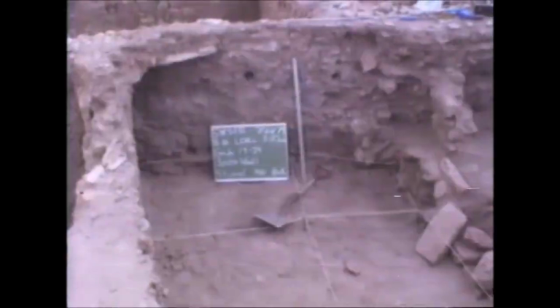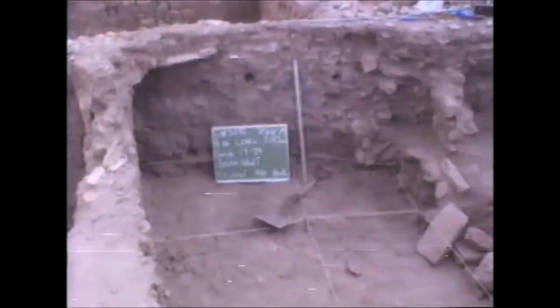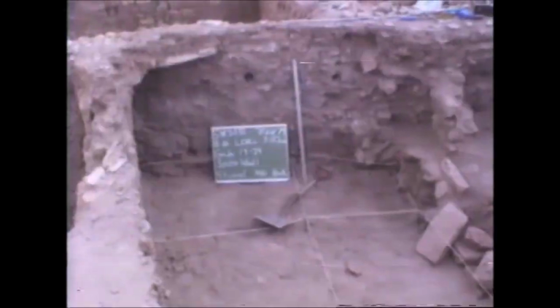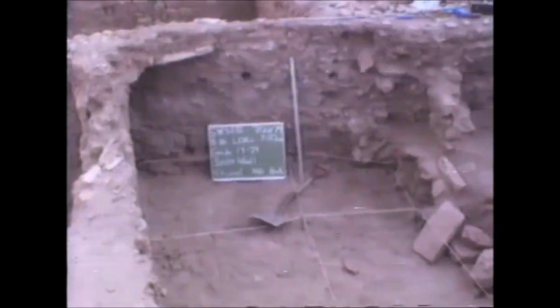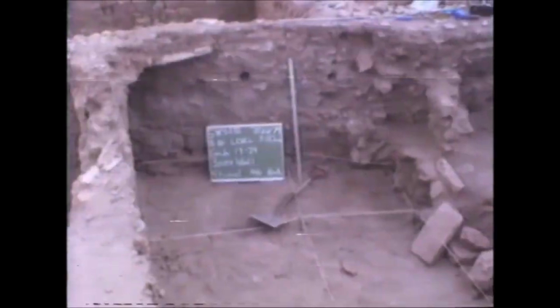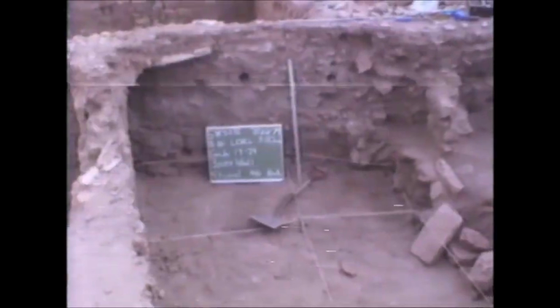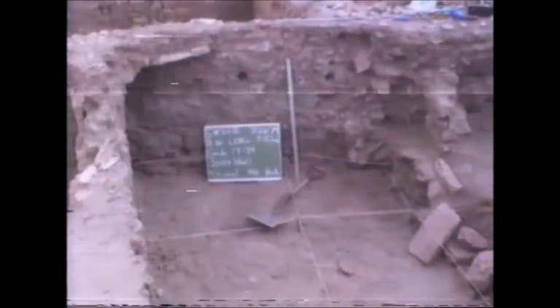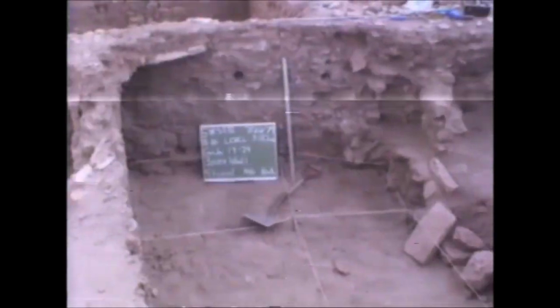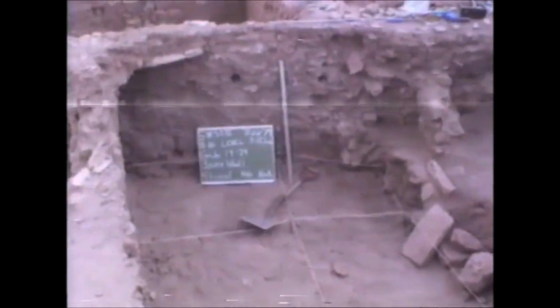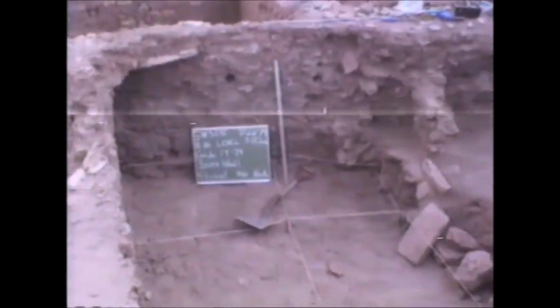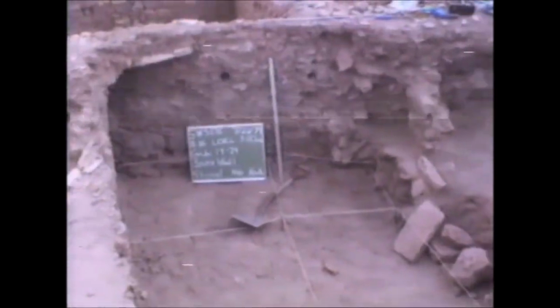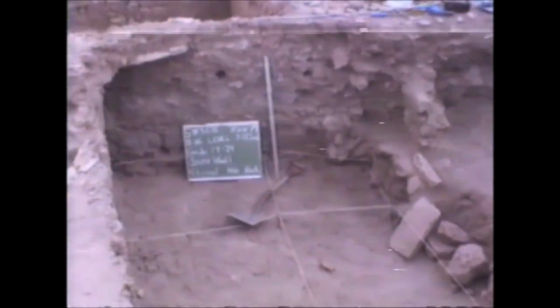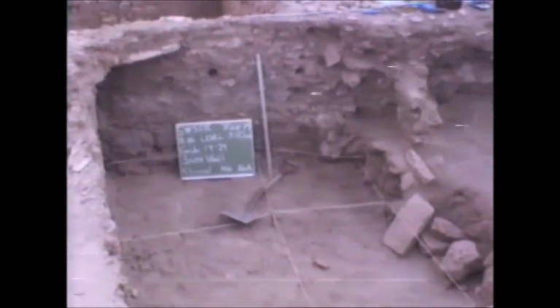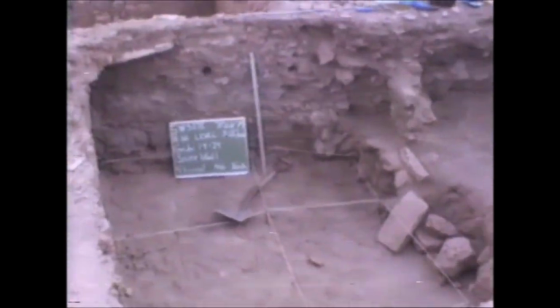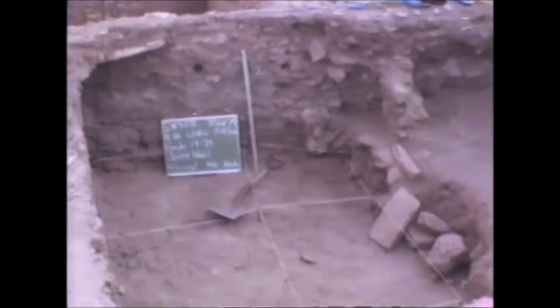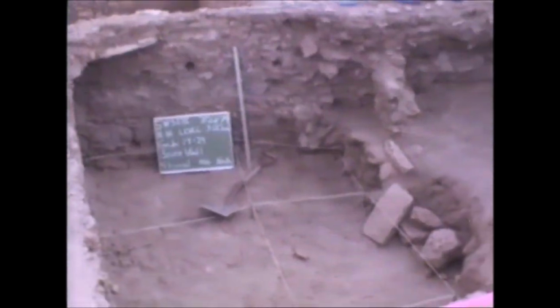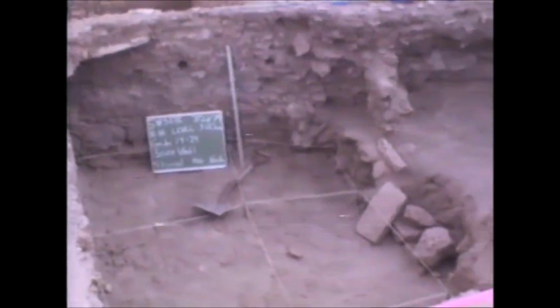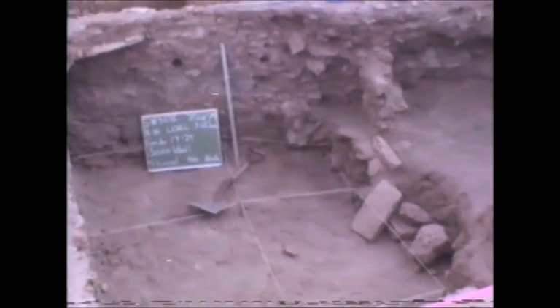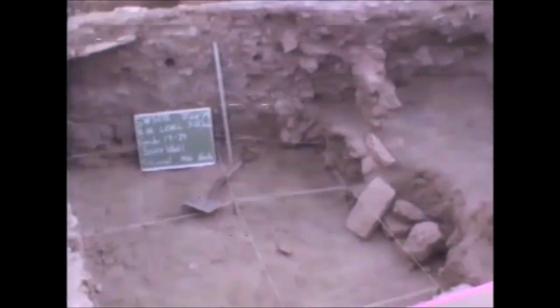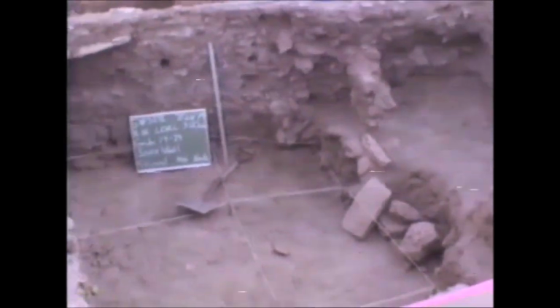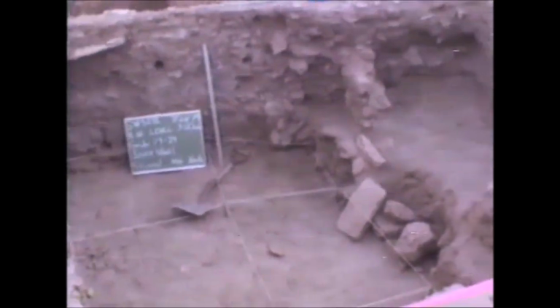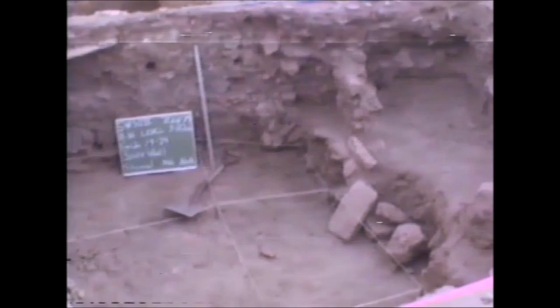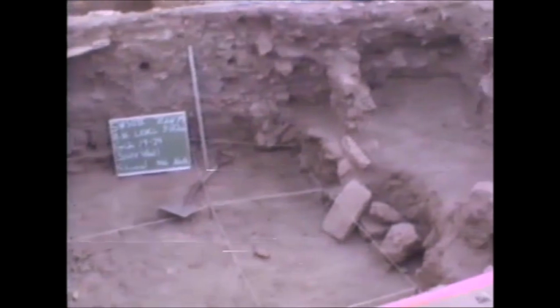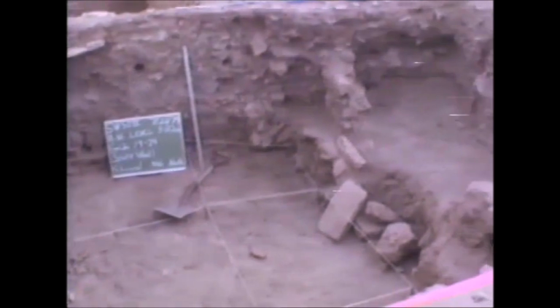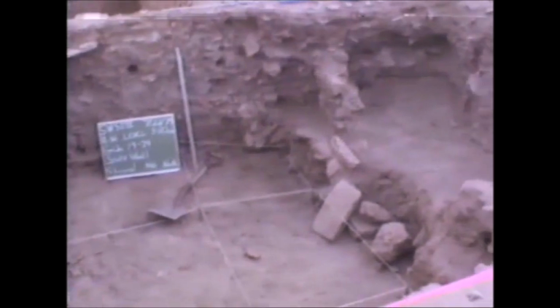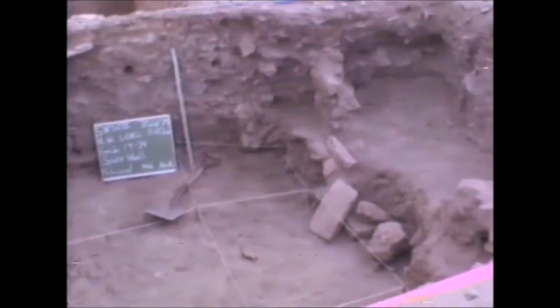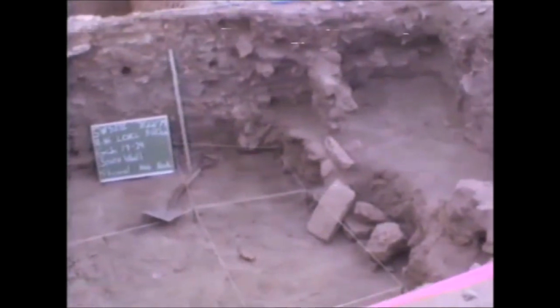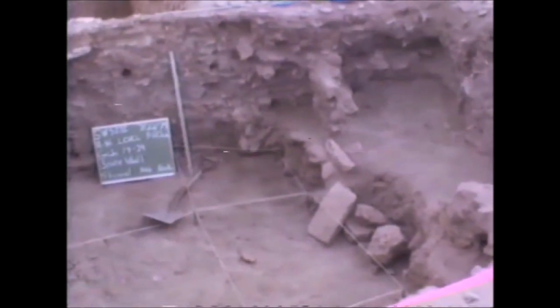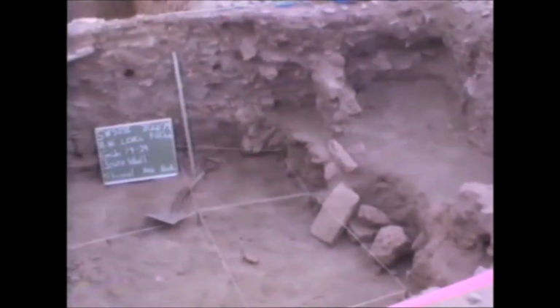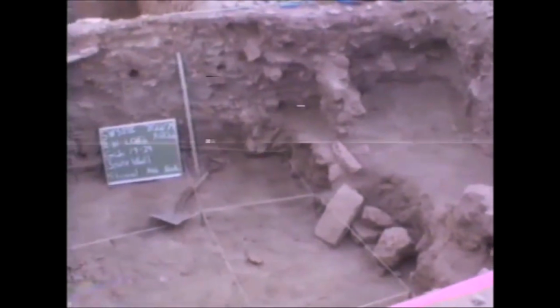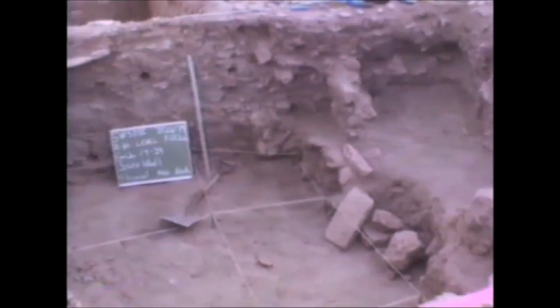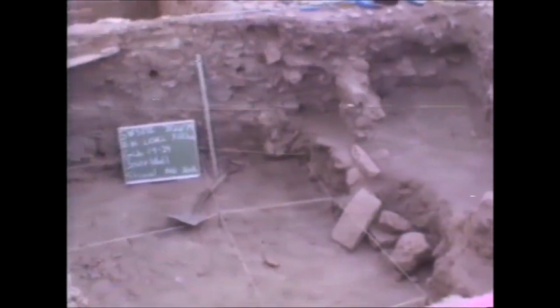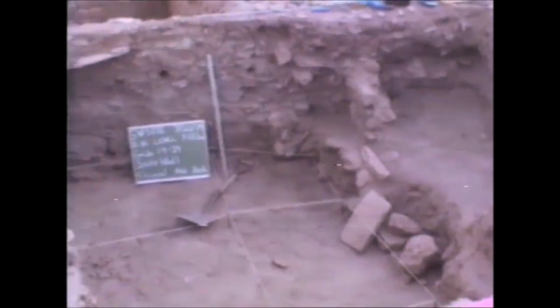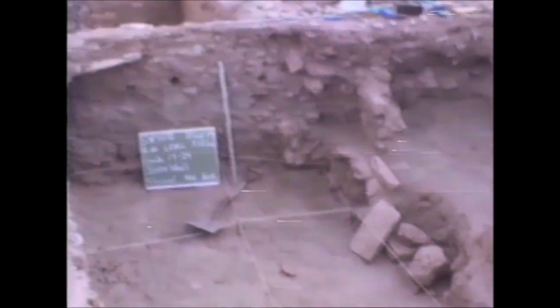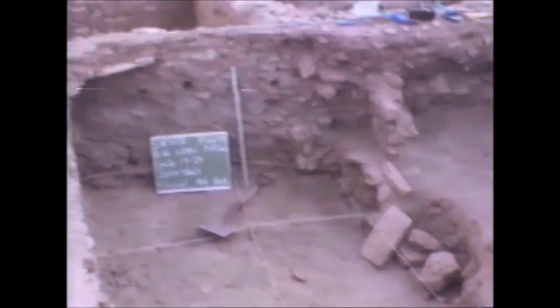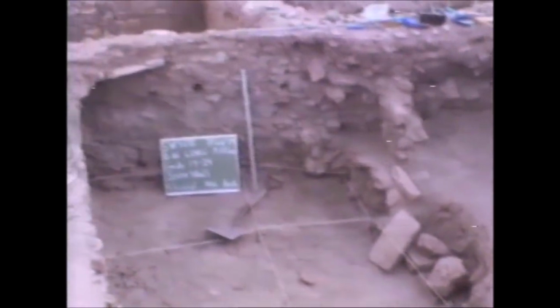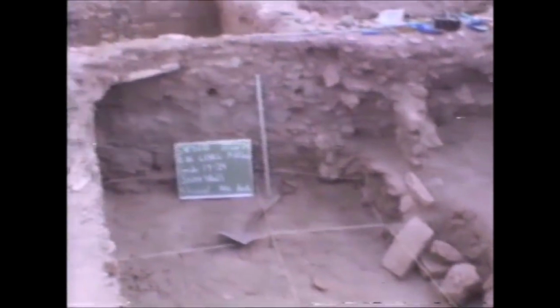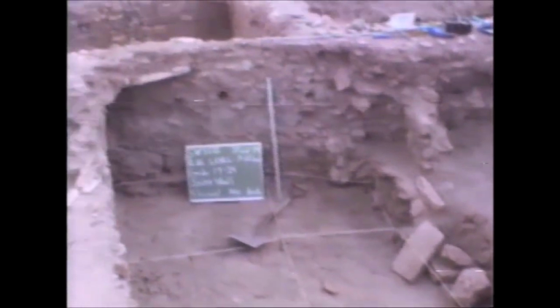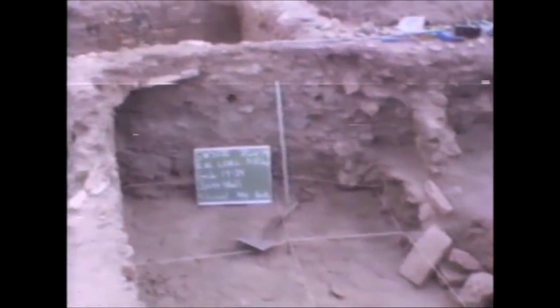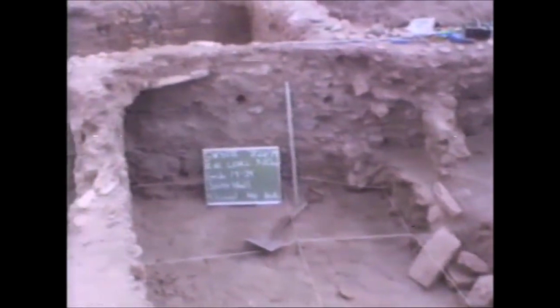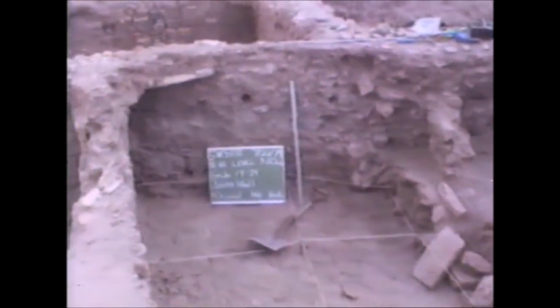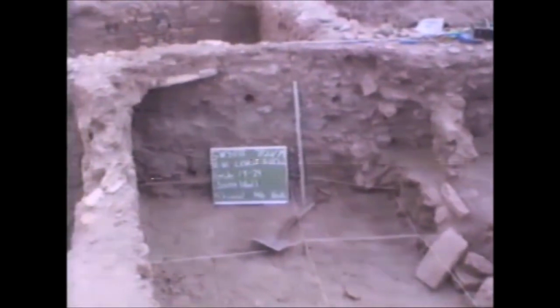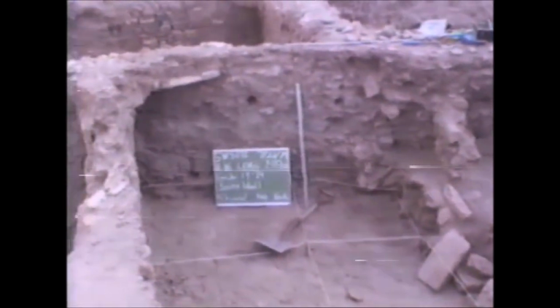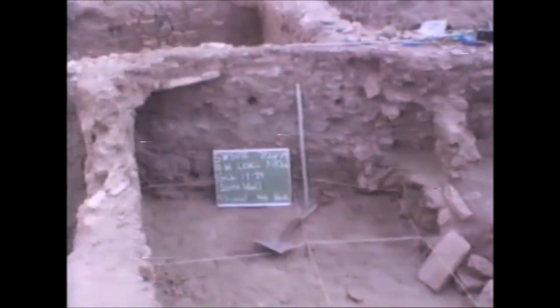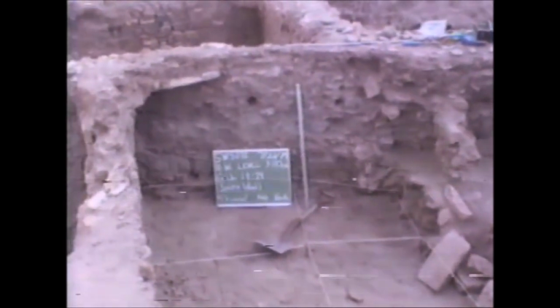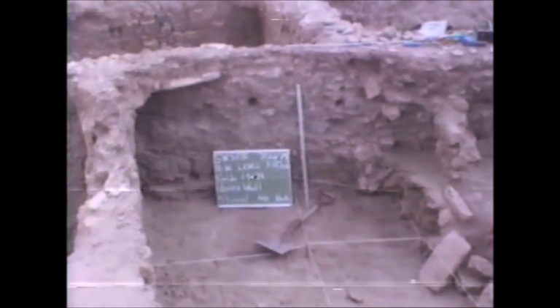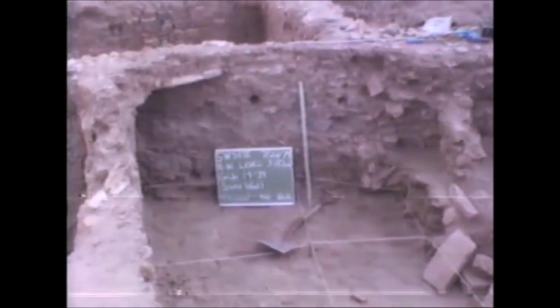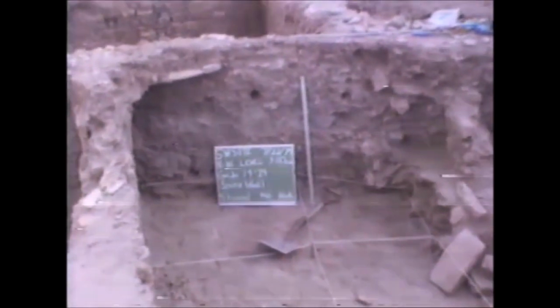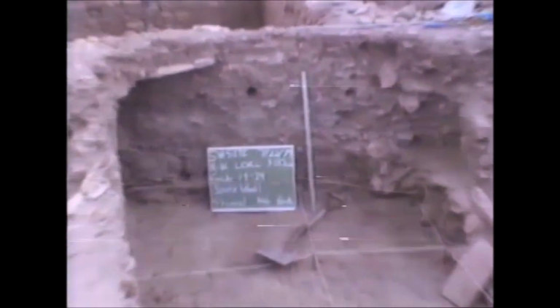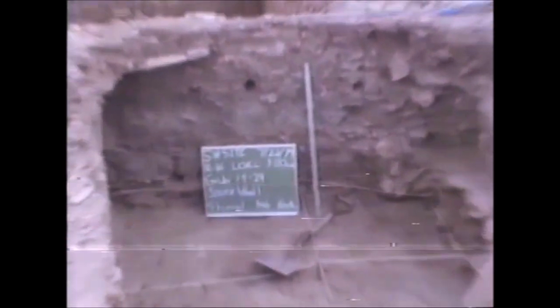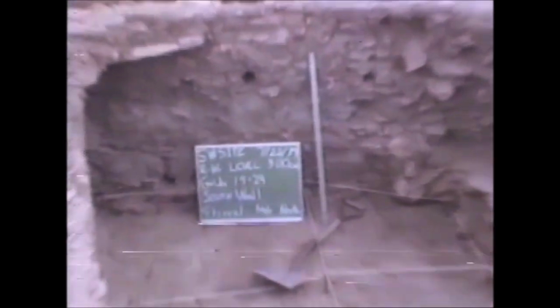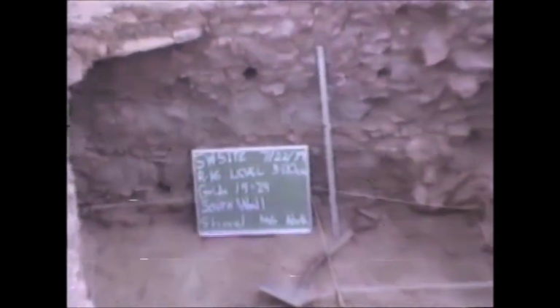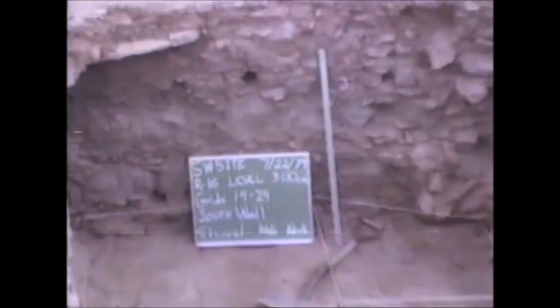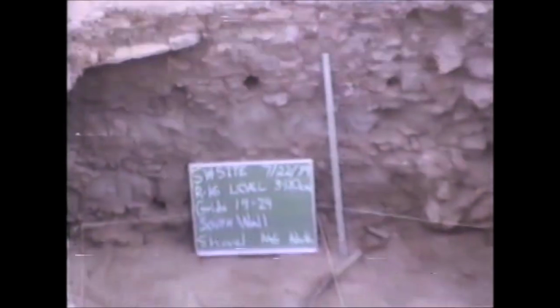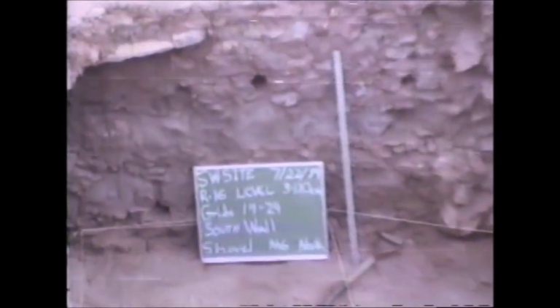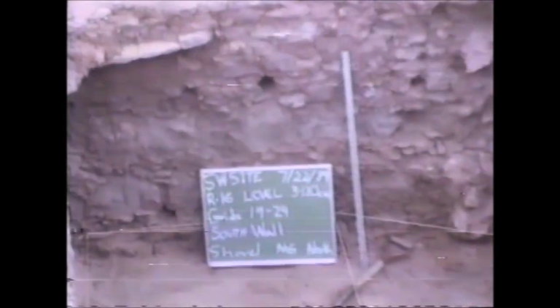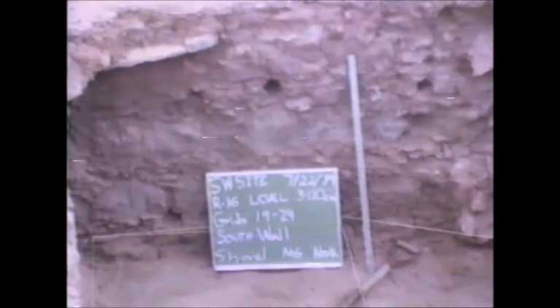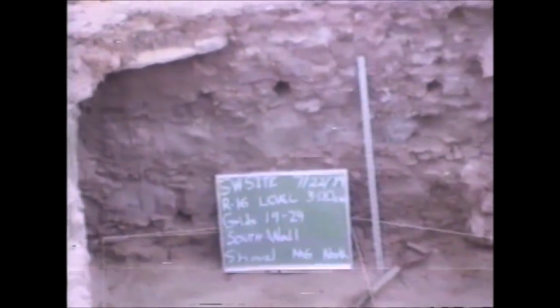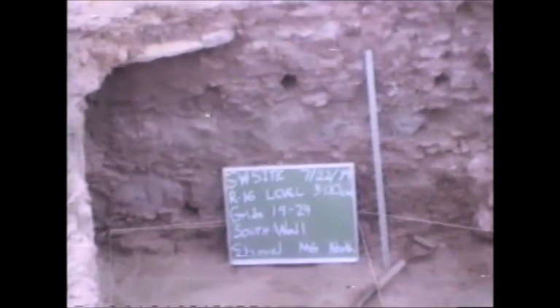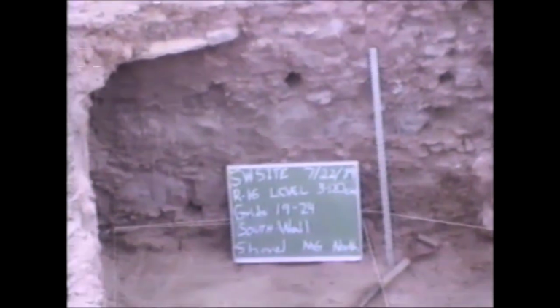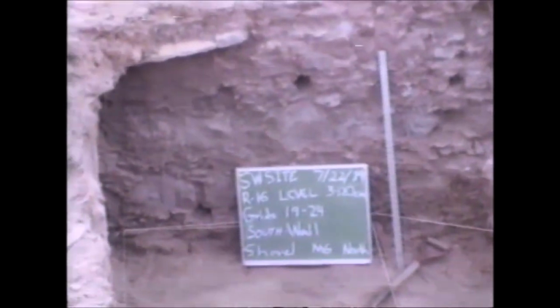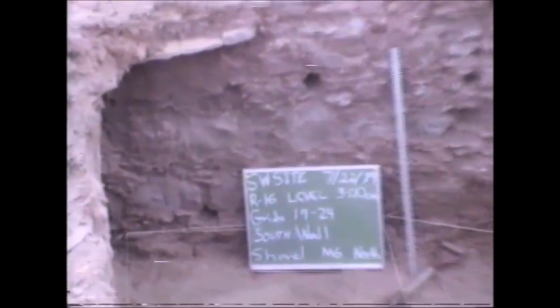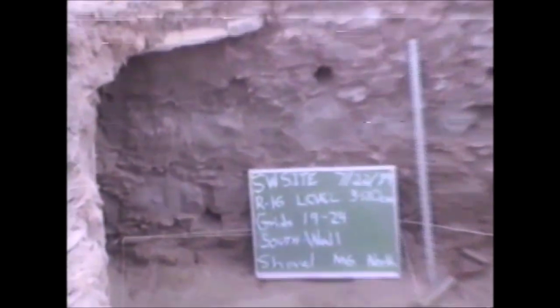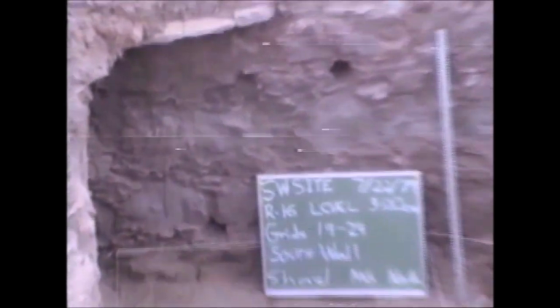Post holes and a real rough rubble wall. You see the true south wall is really nicely made.